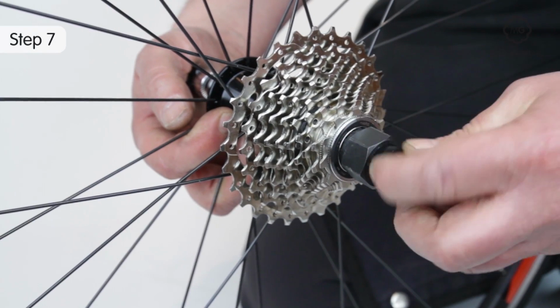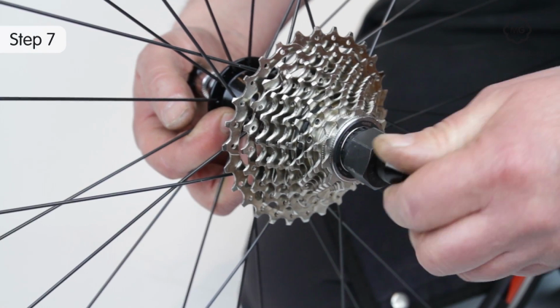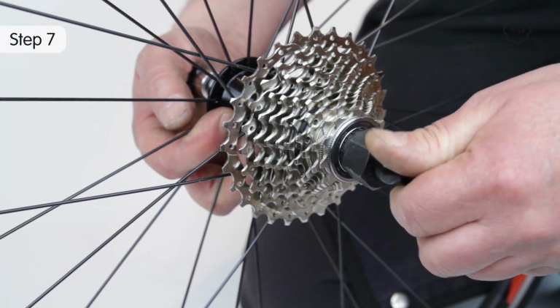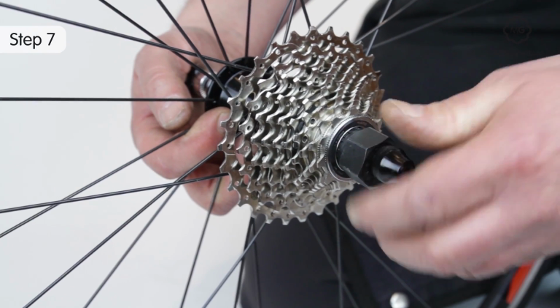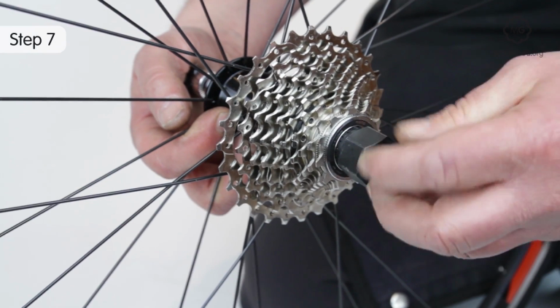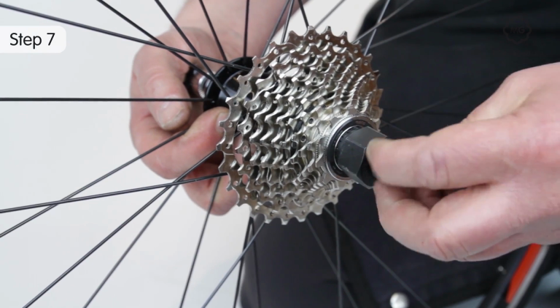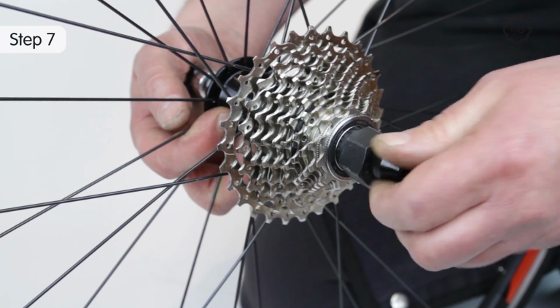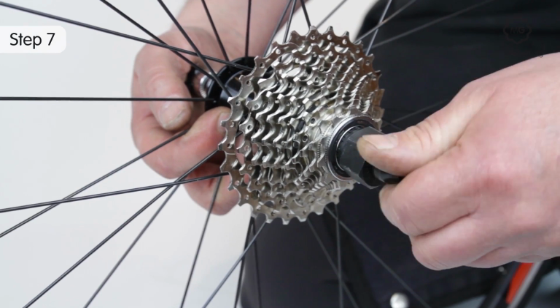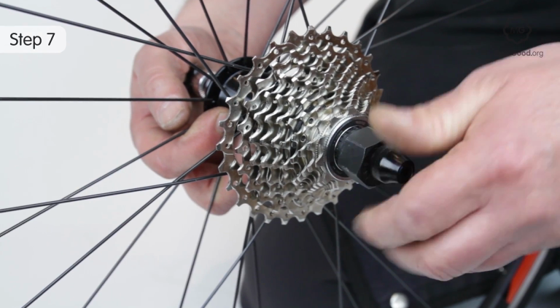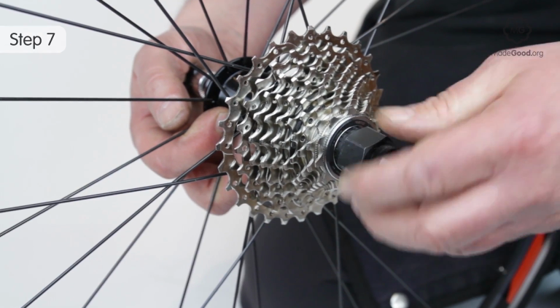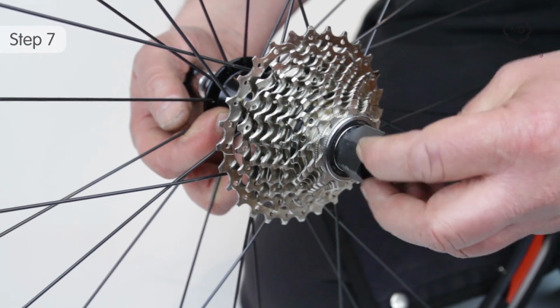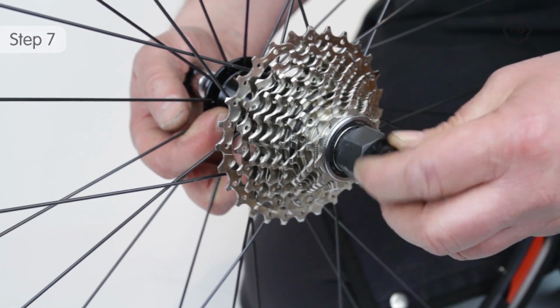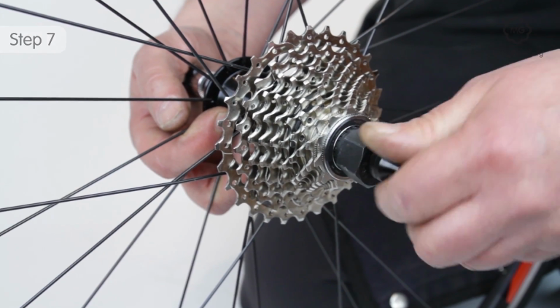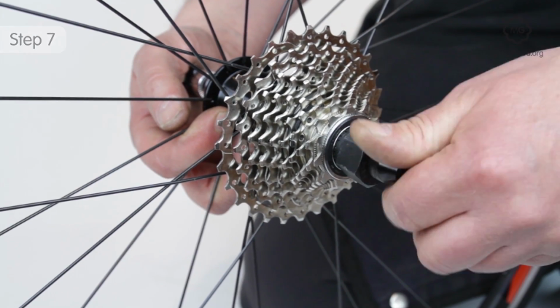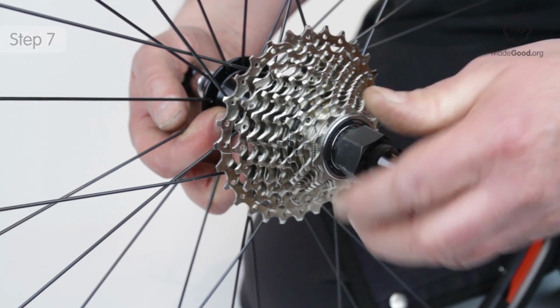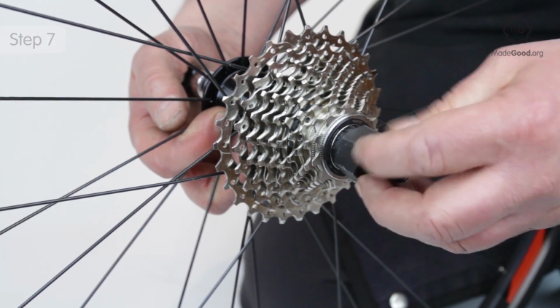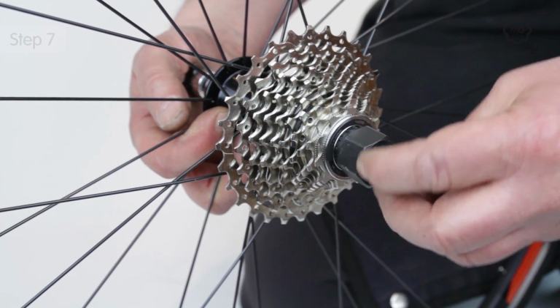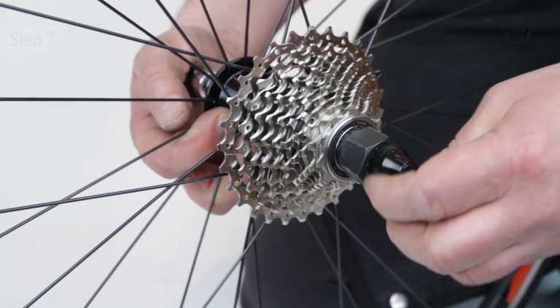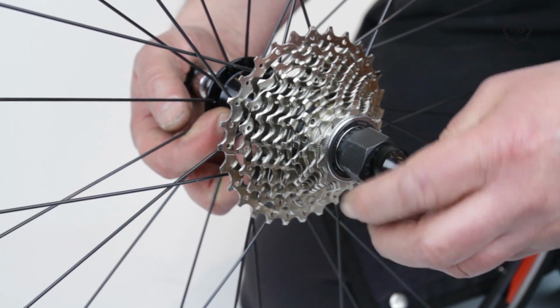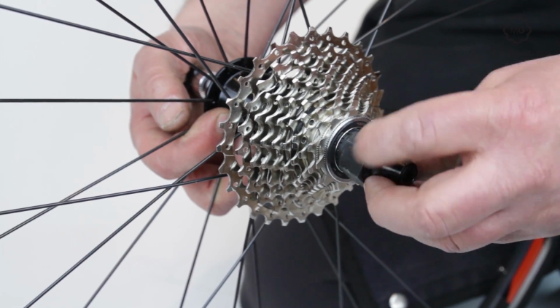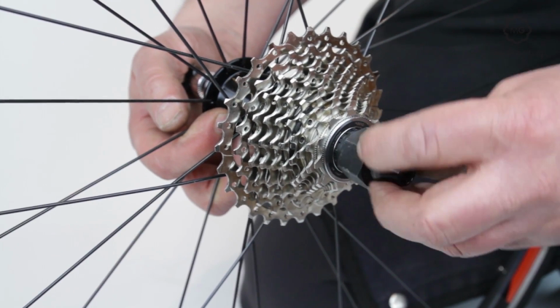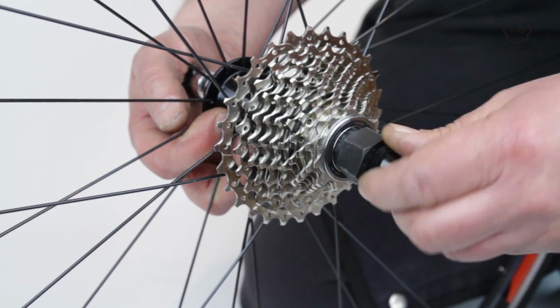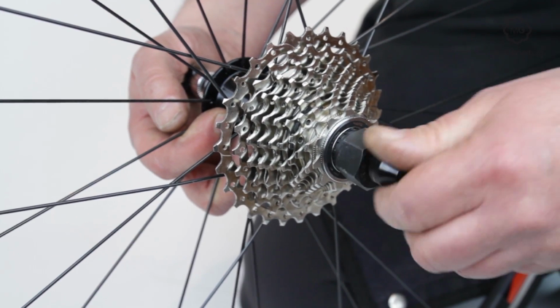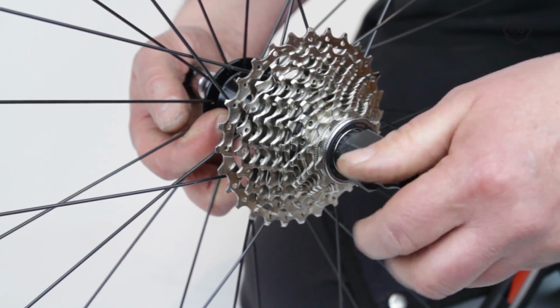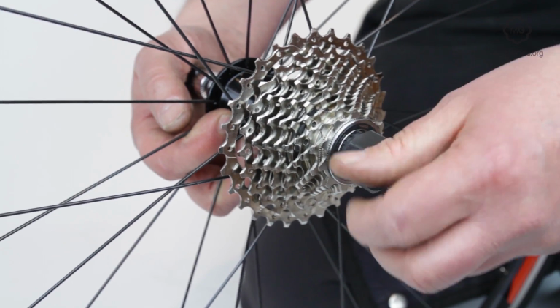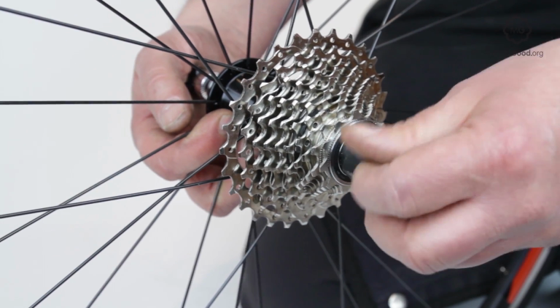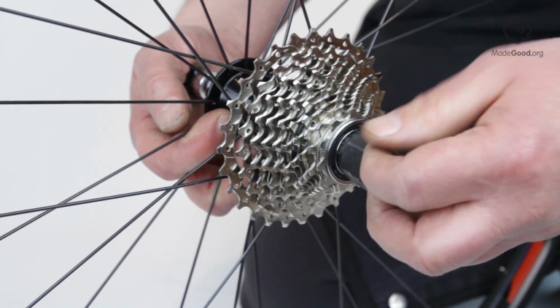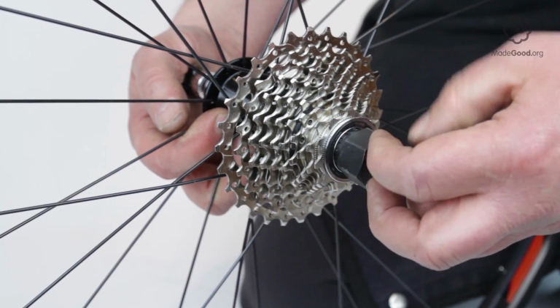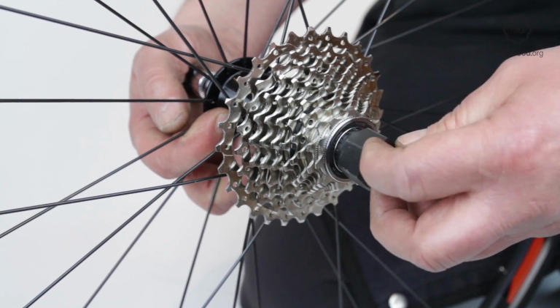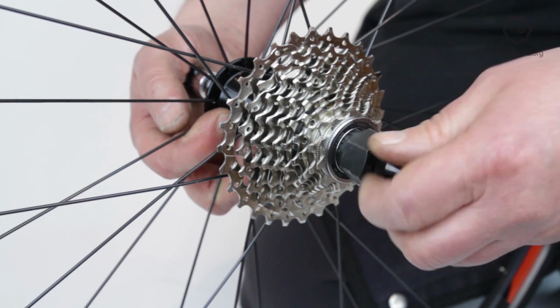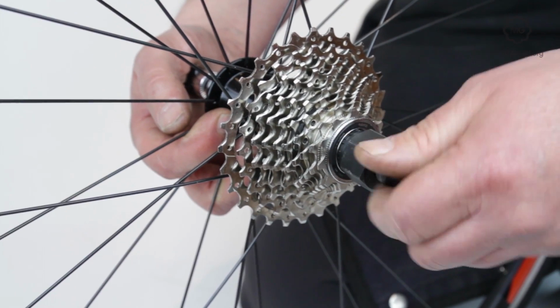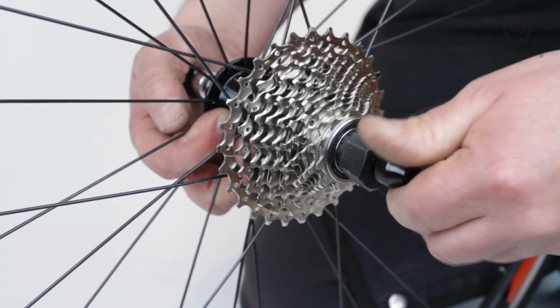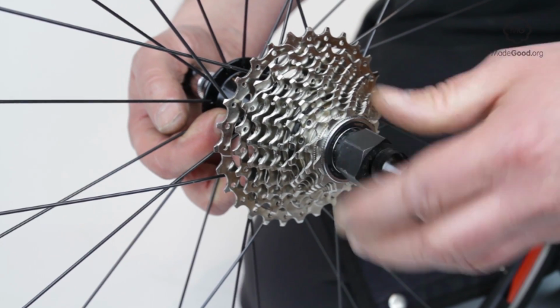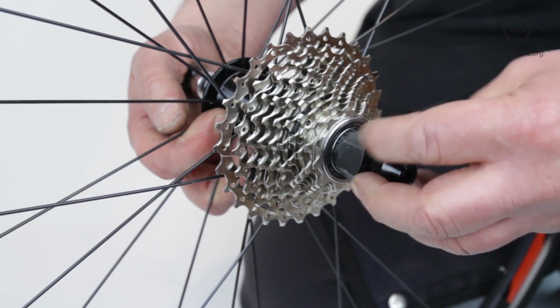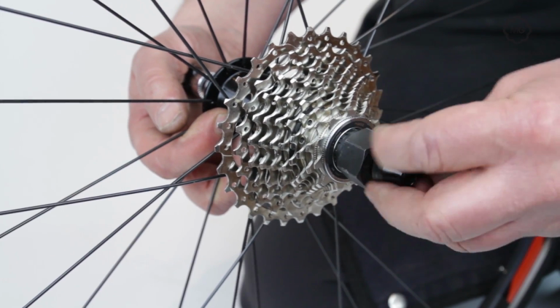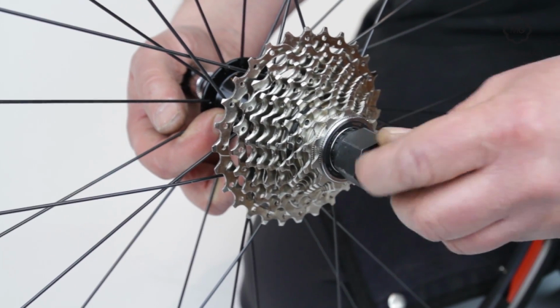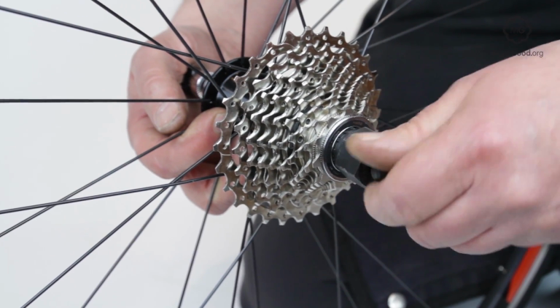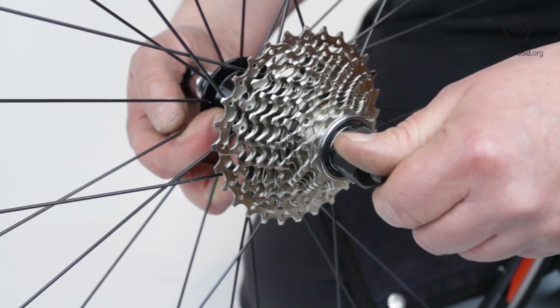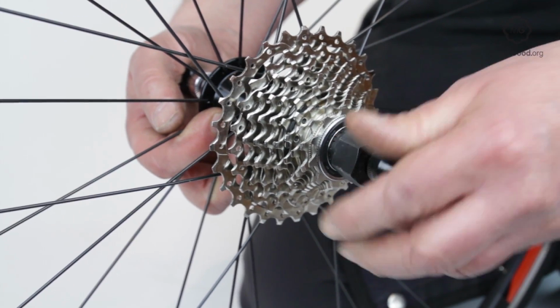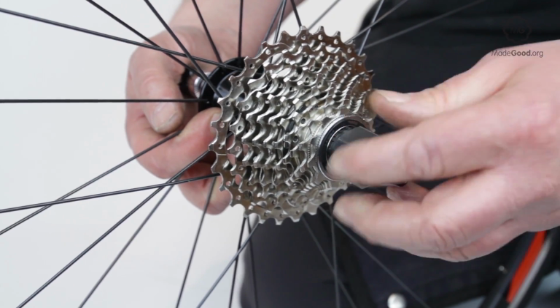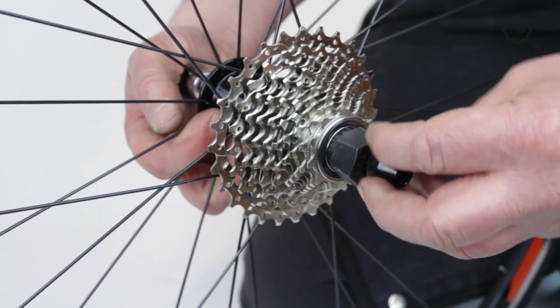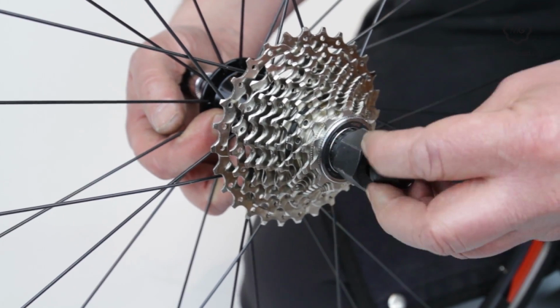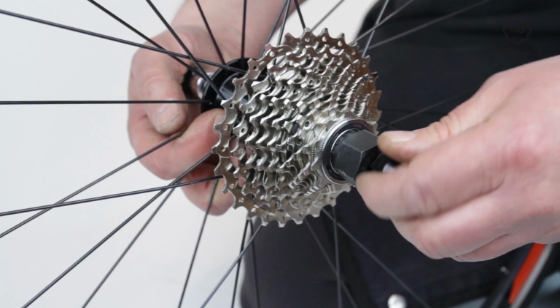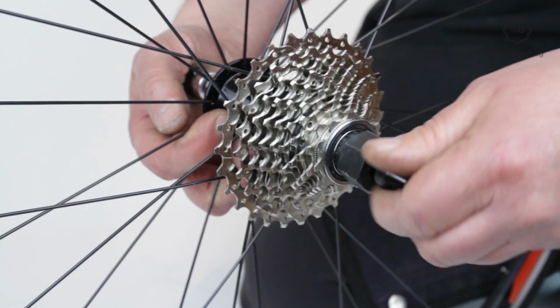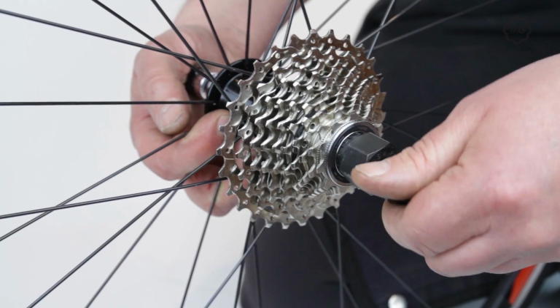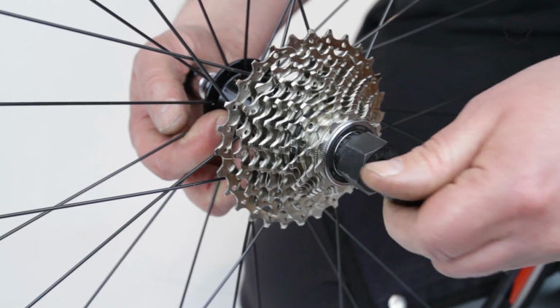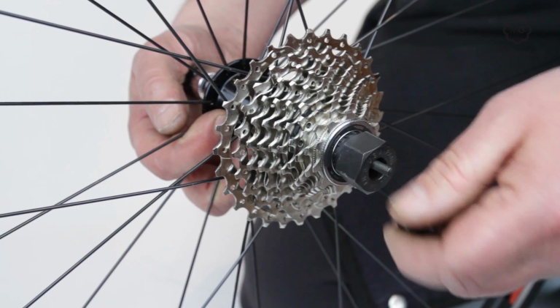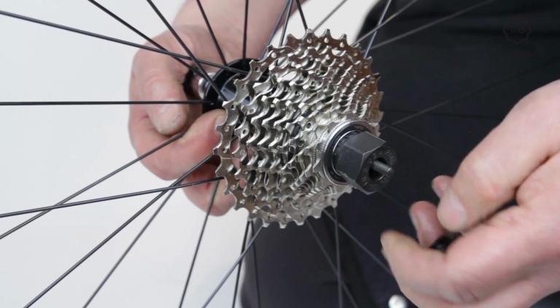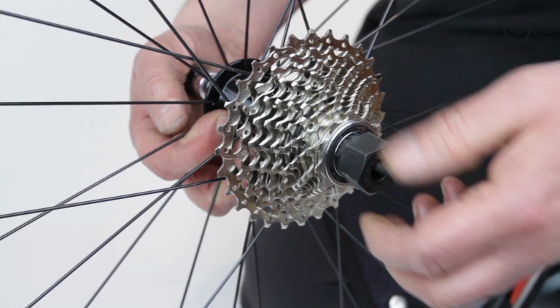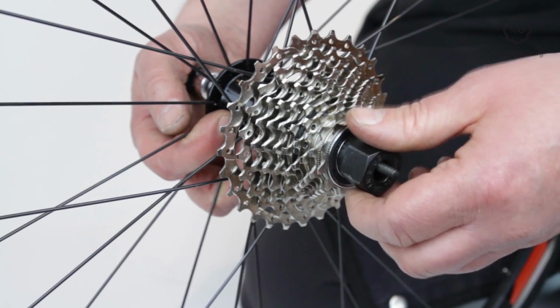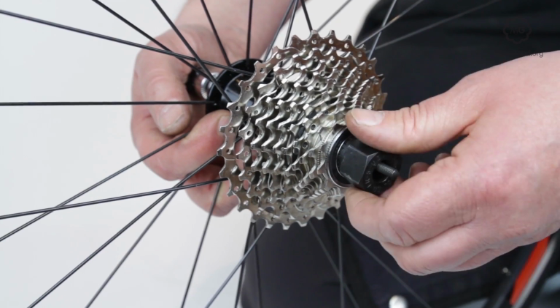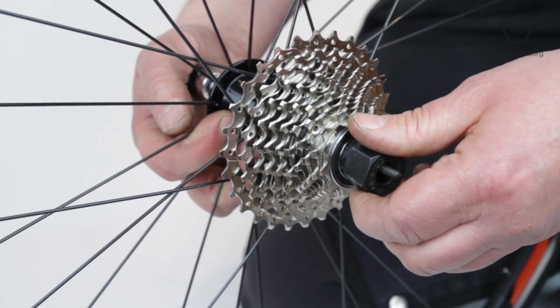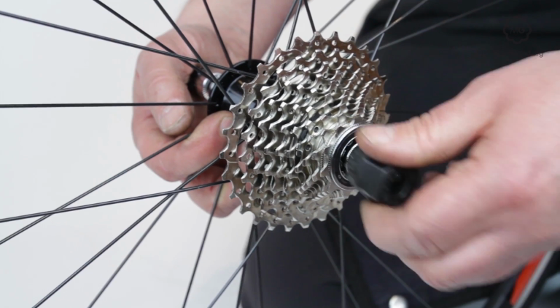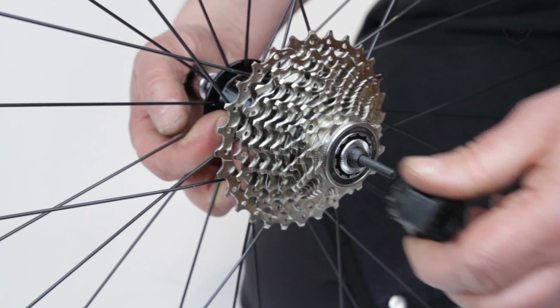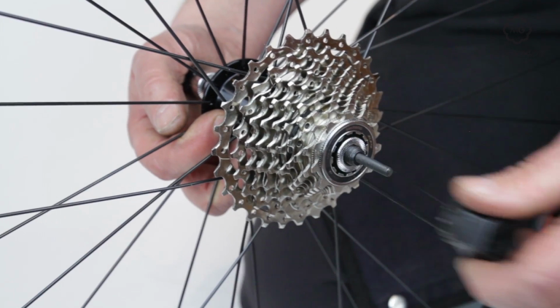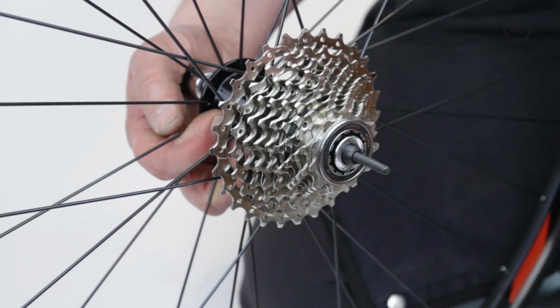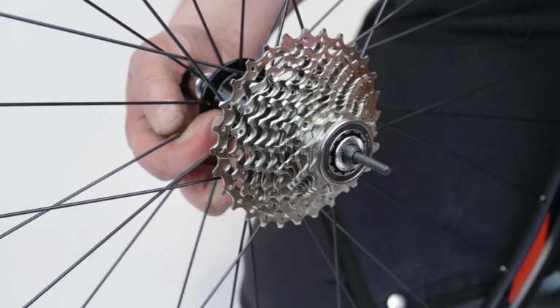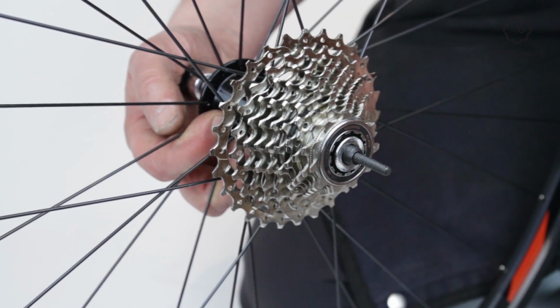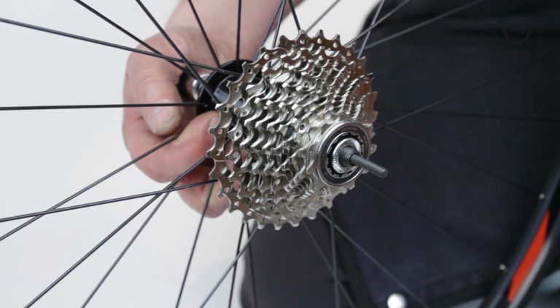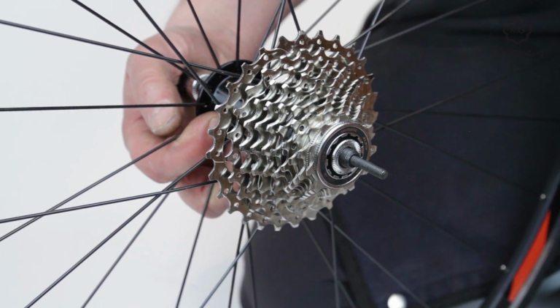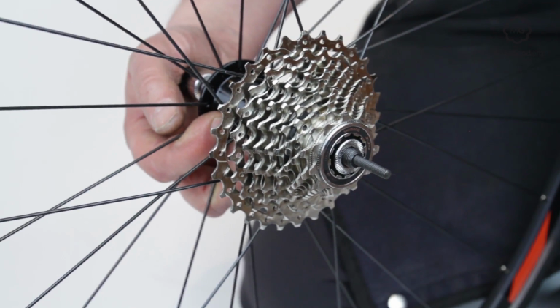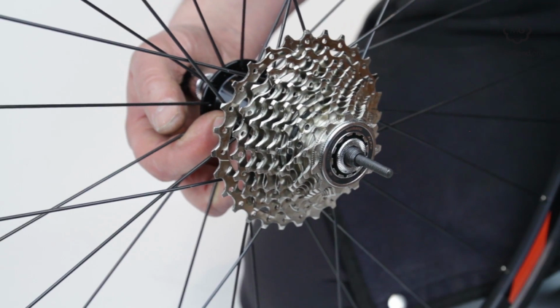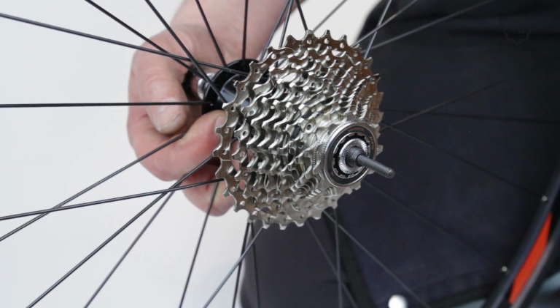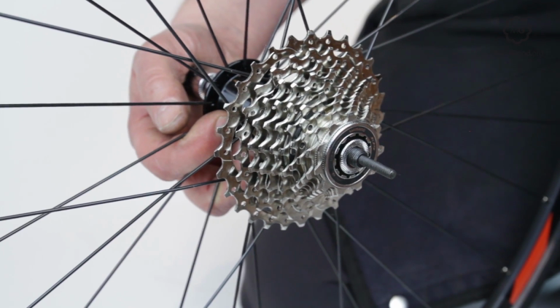Unscrew the nut. Remove the tool. Replace the conical spring and replace the nut.